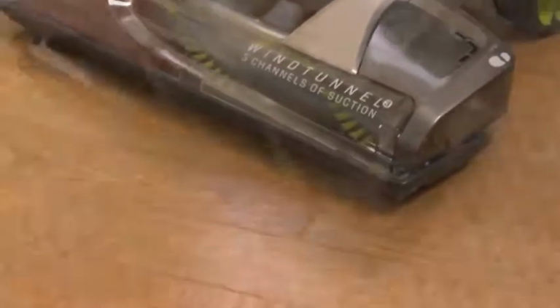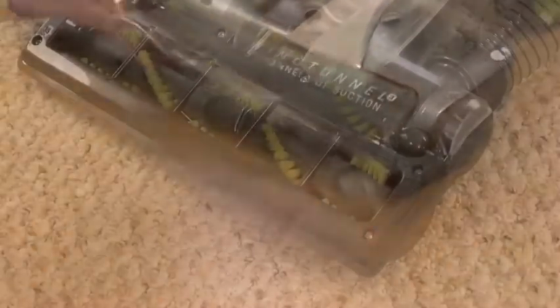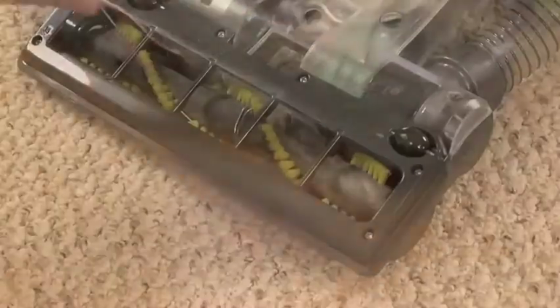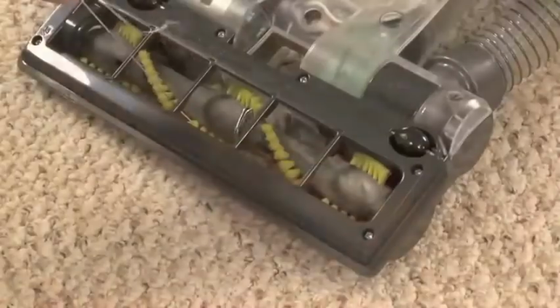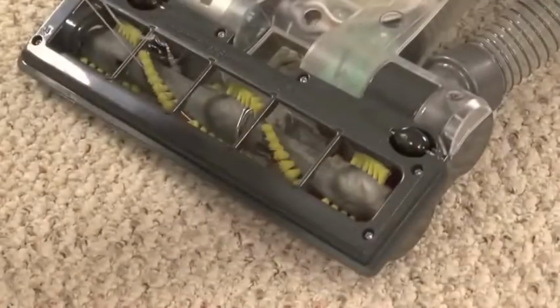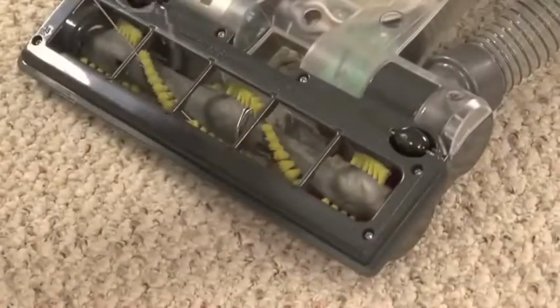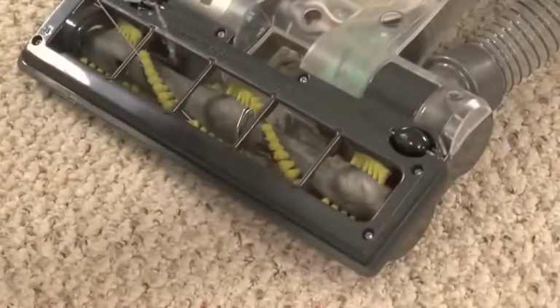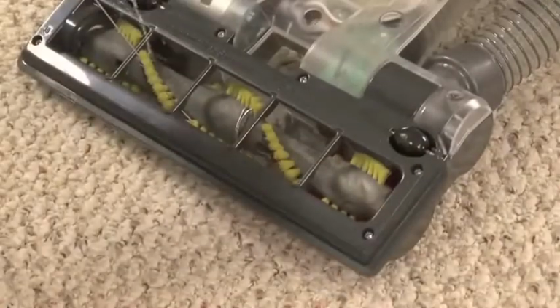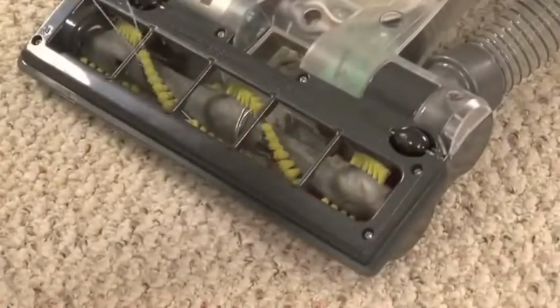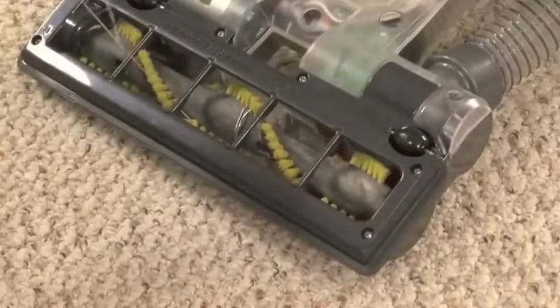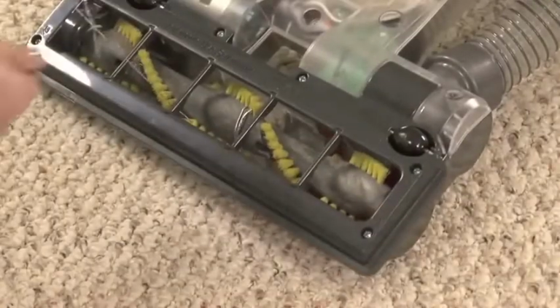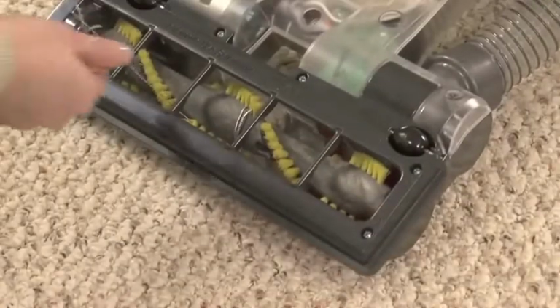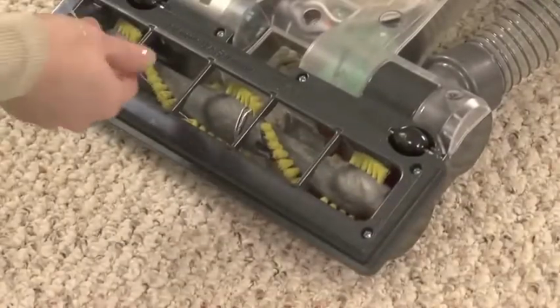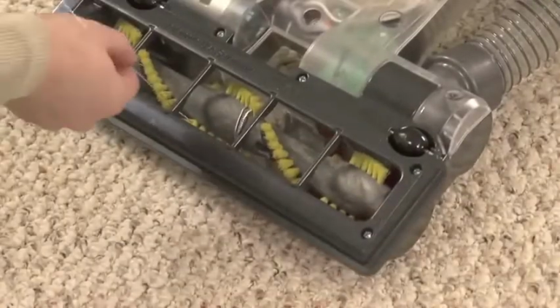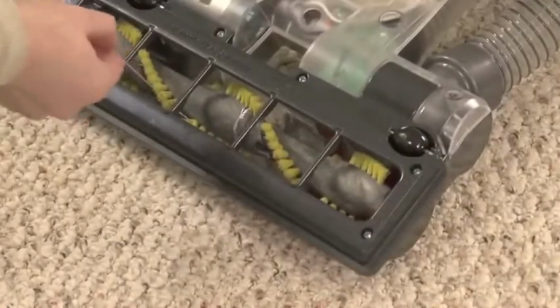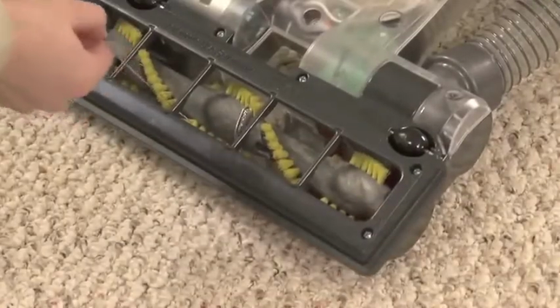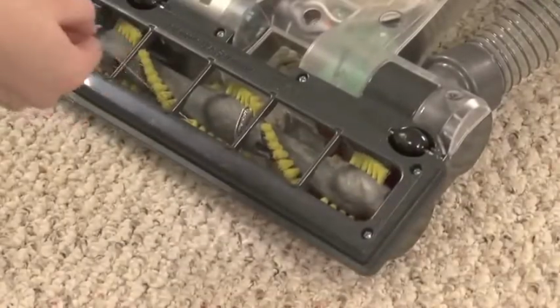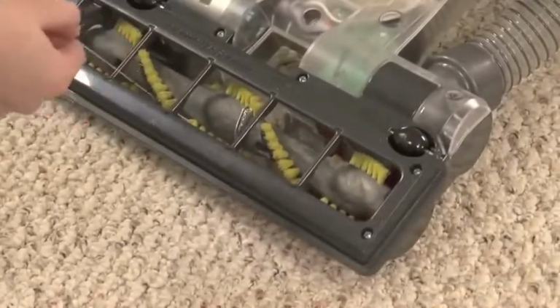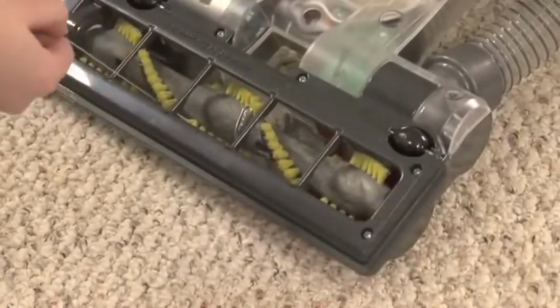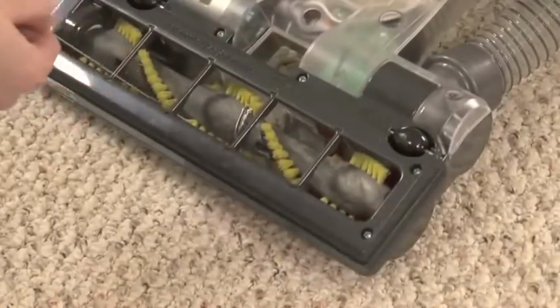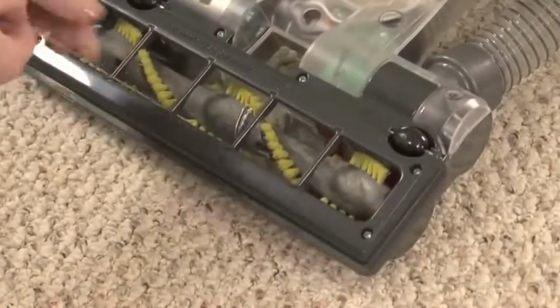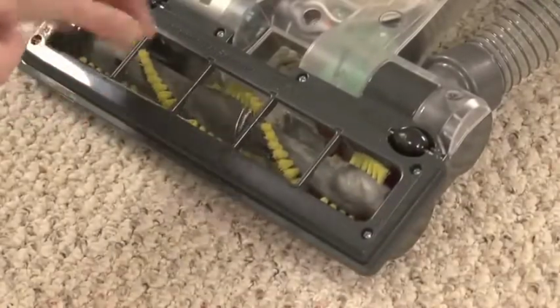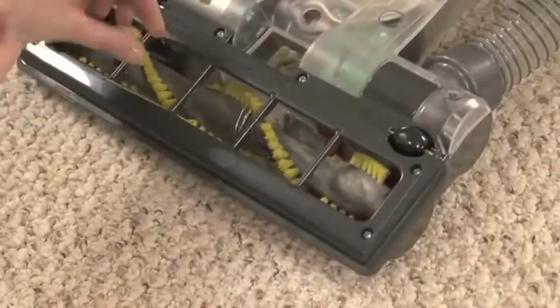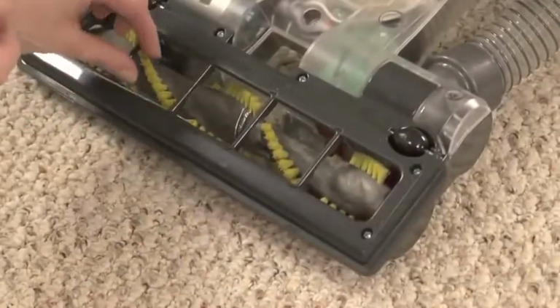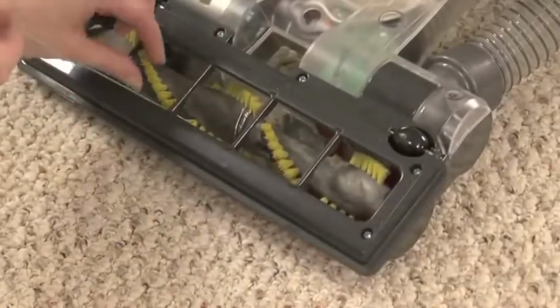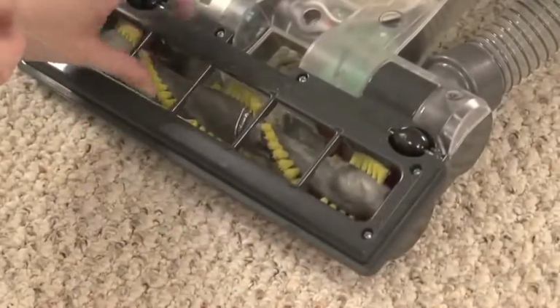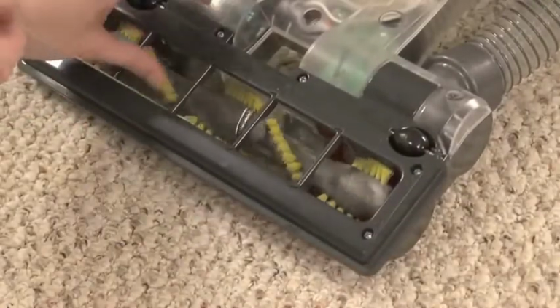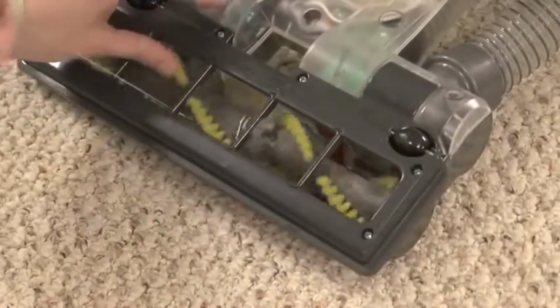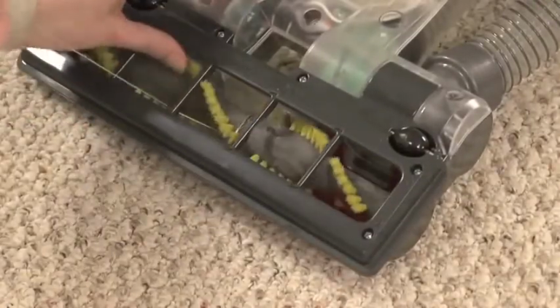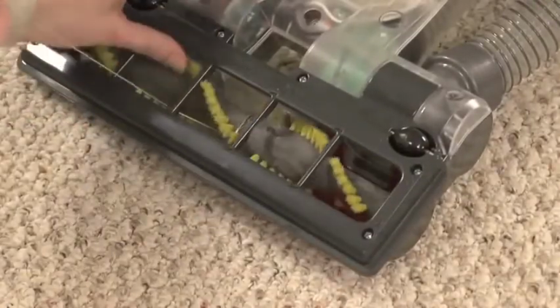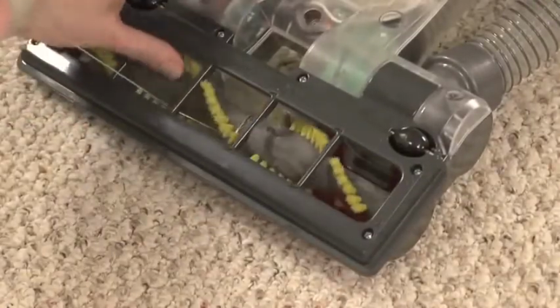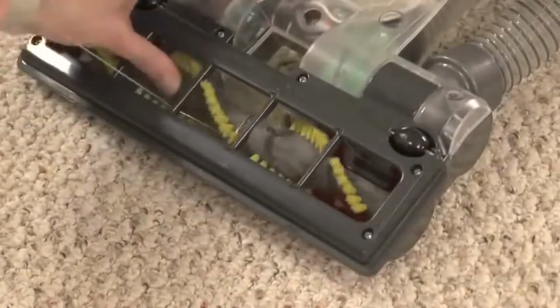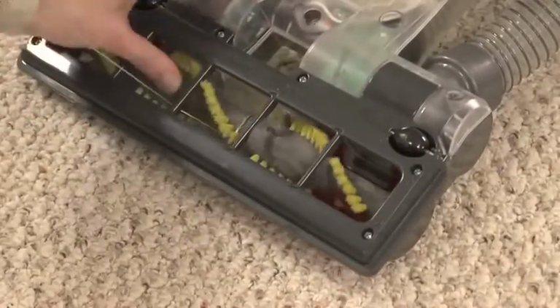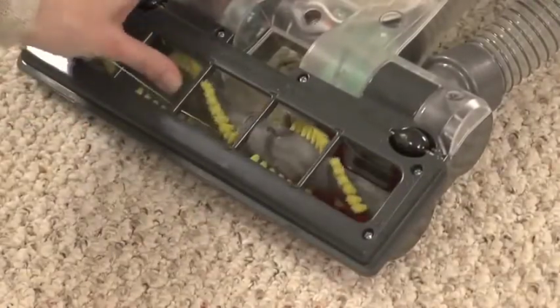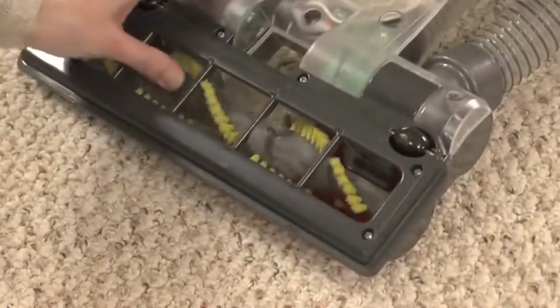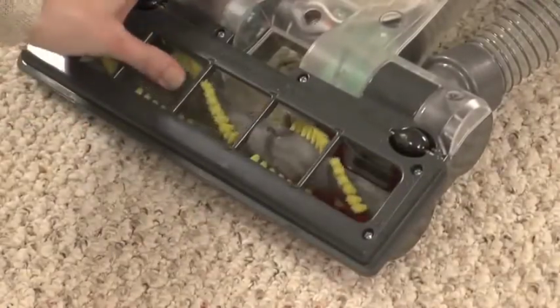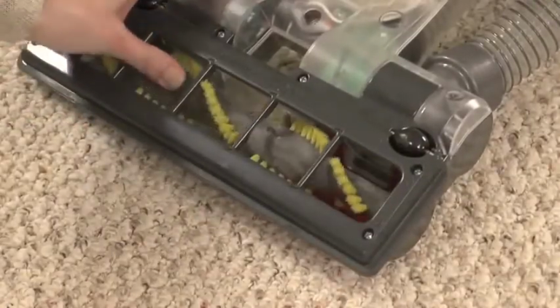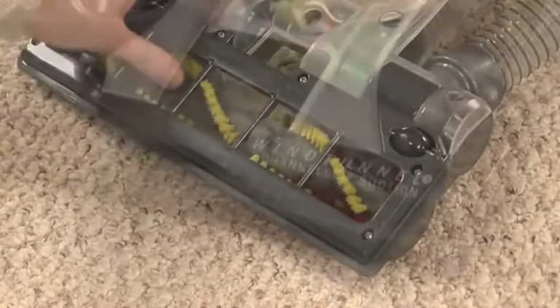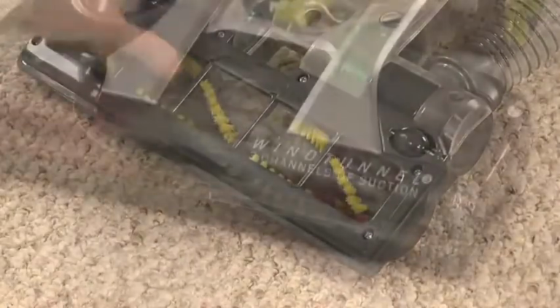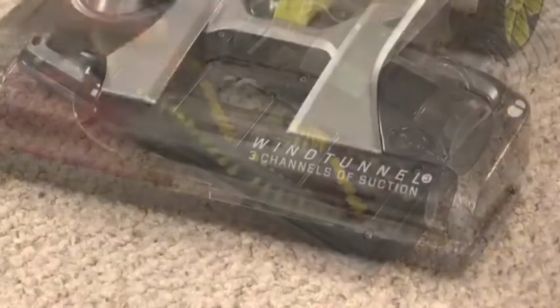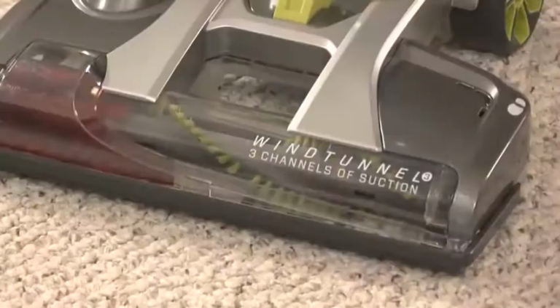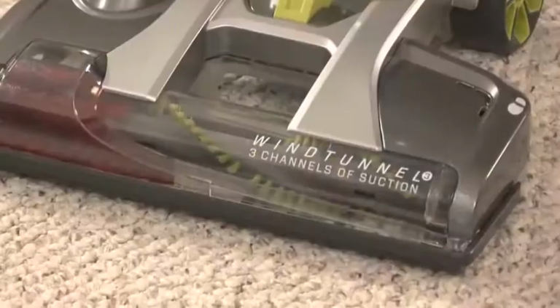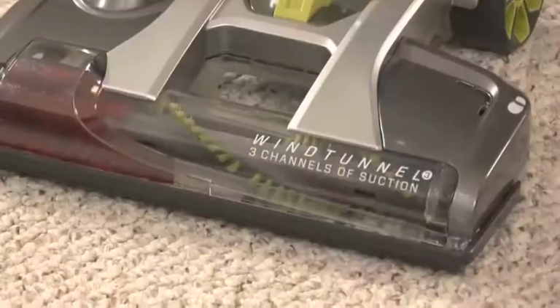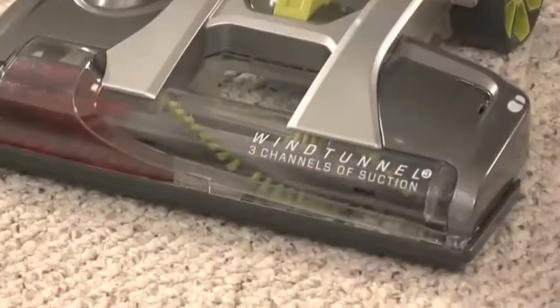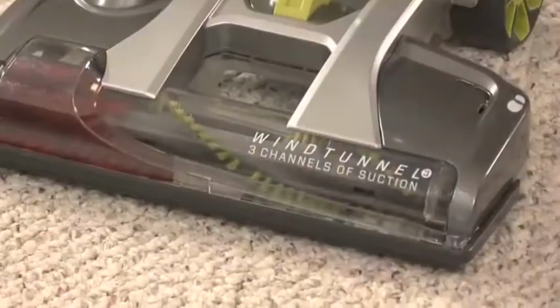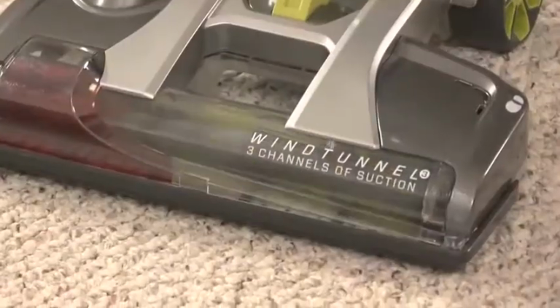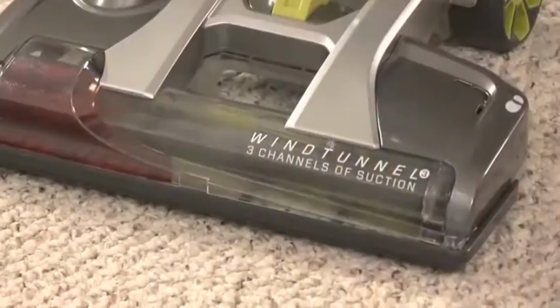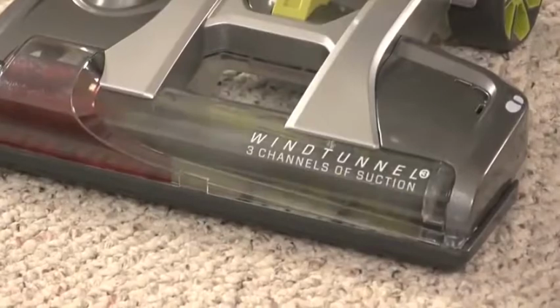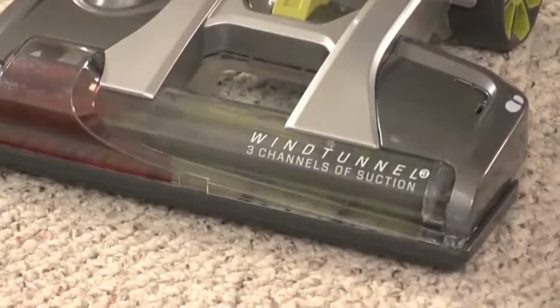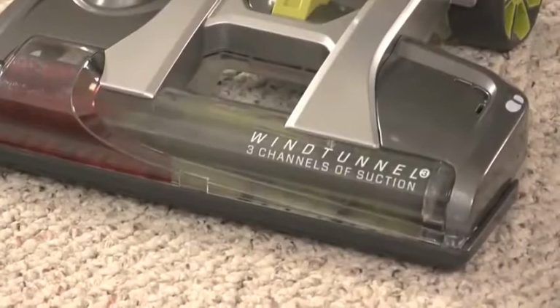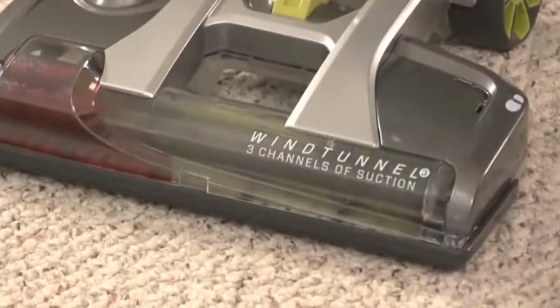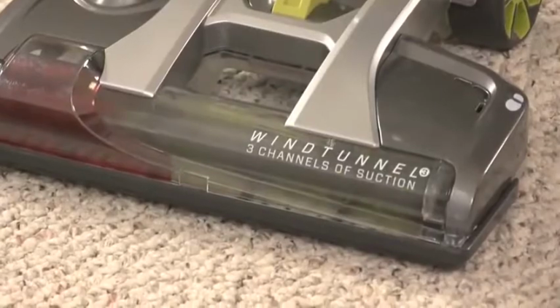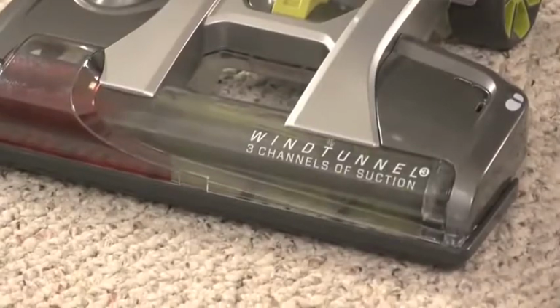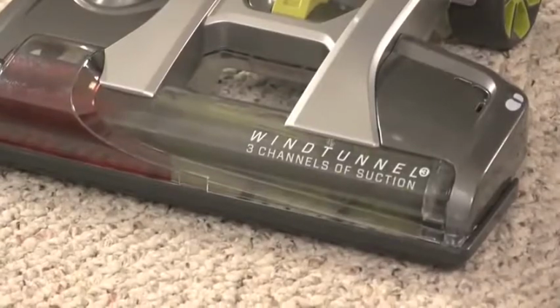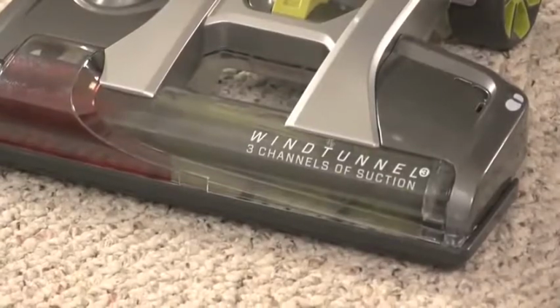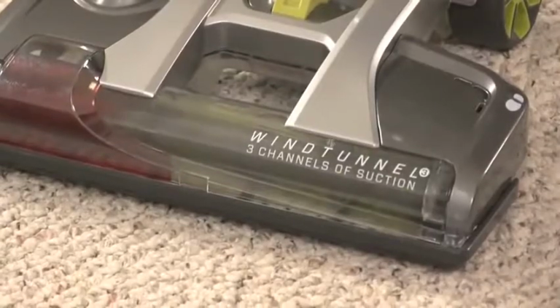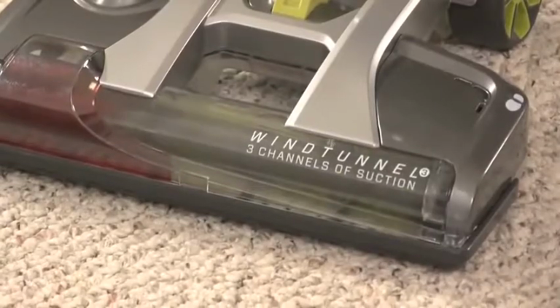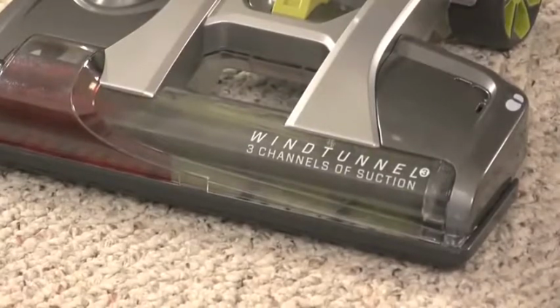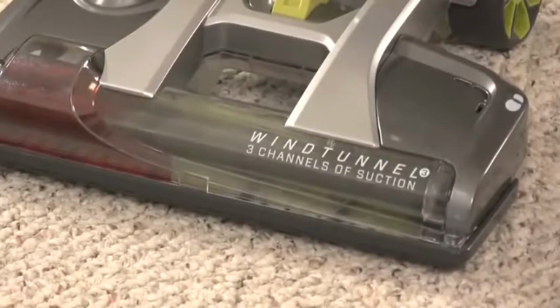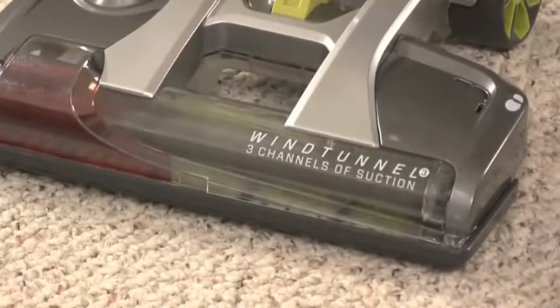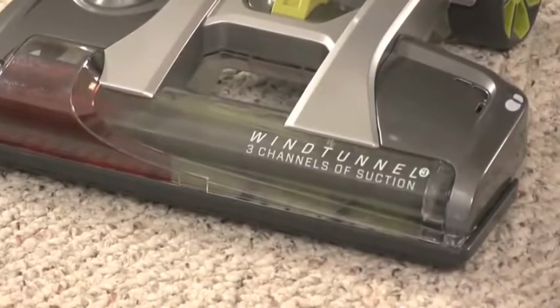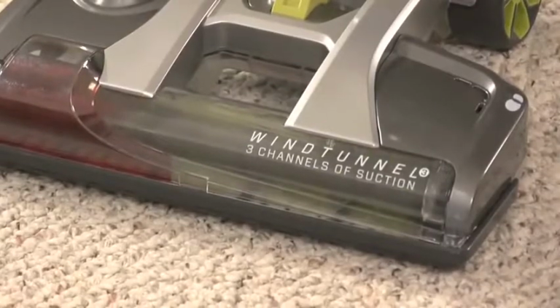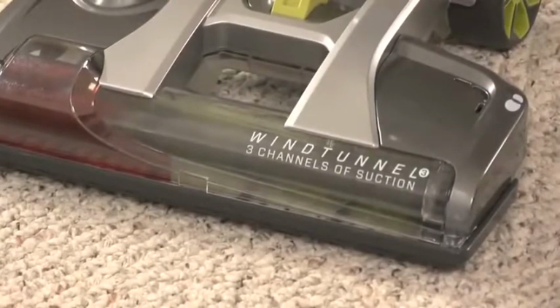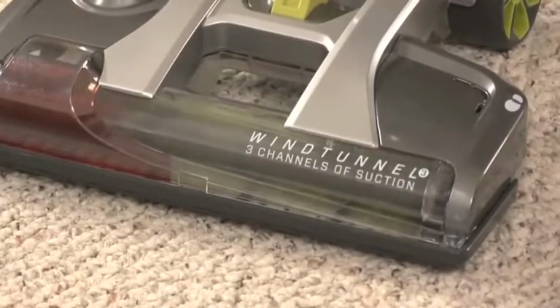An important reminder: keep the brush roll free of threads and other debris. It will lengthen the life of the belt and help prevent clogs.